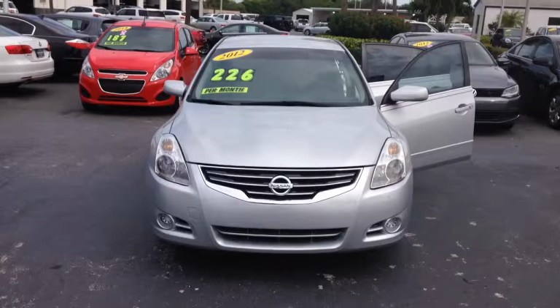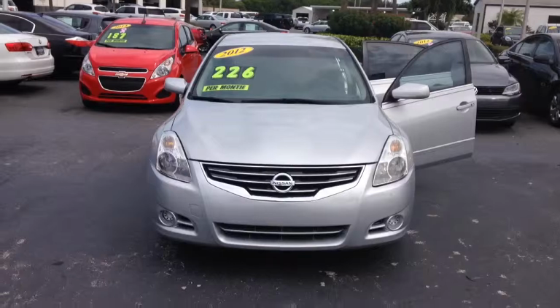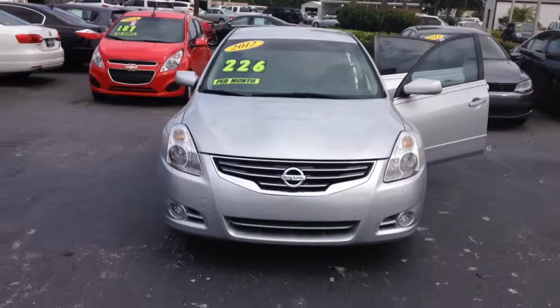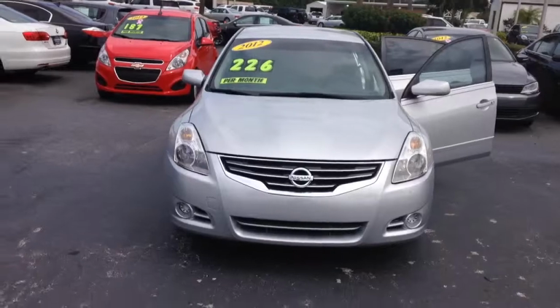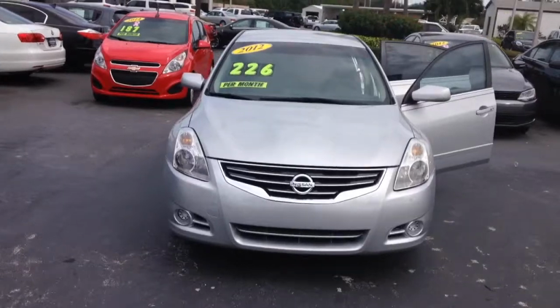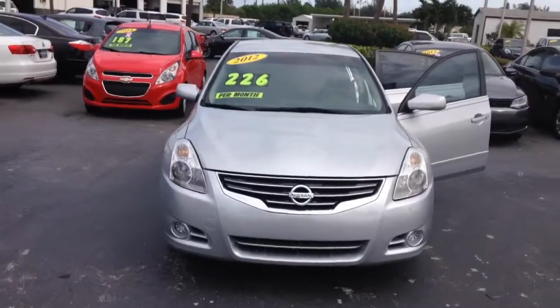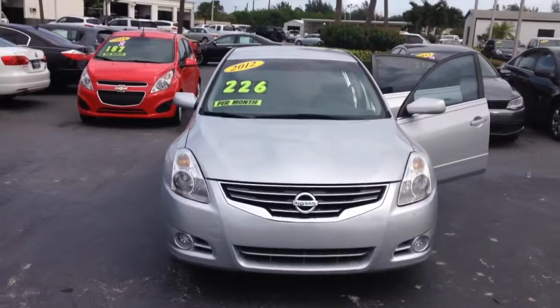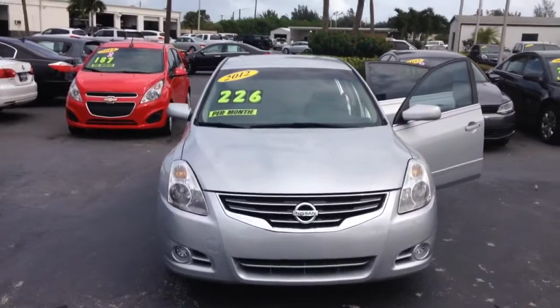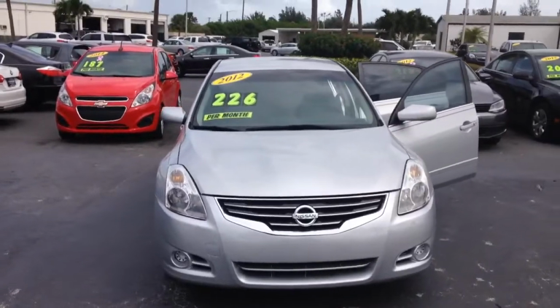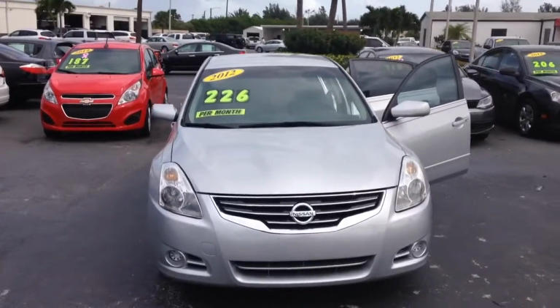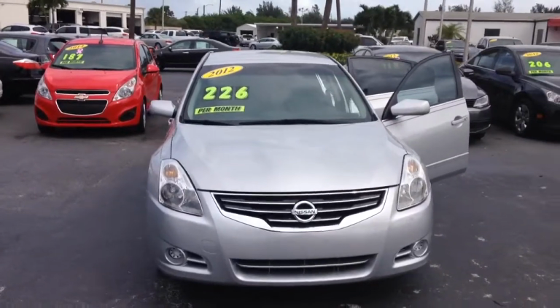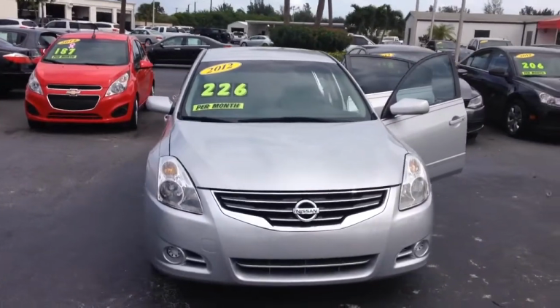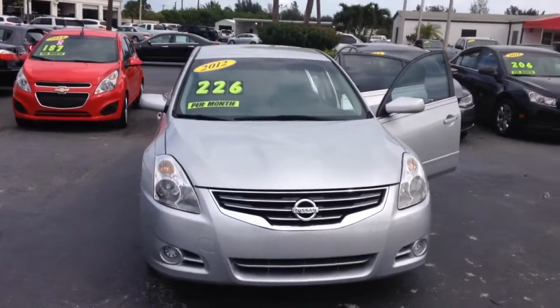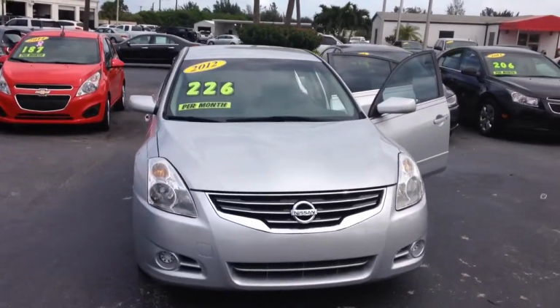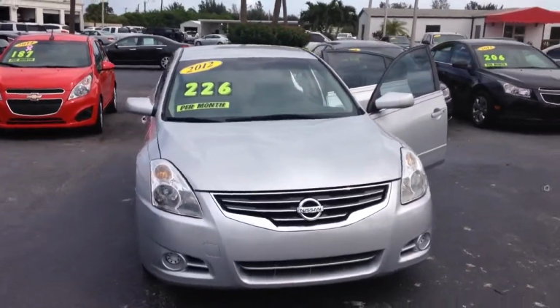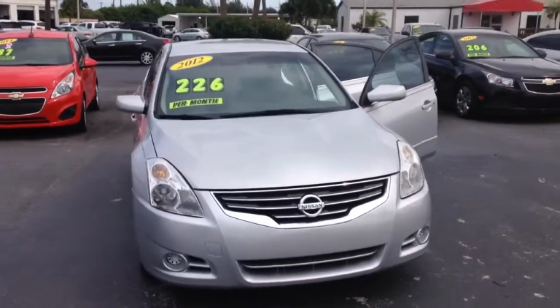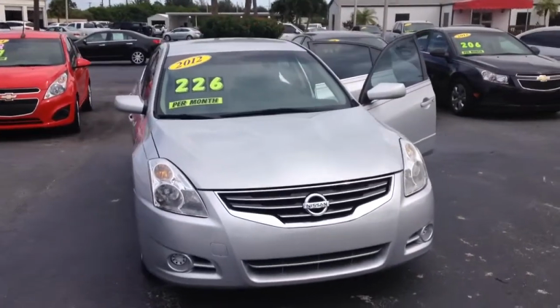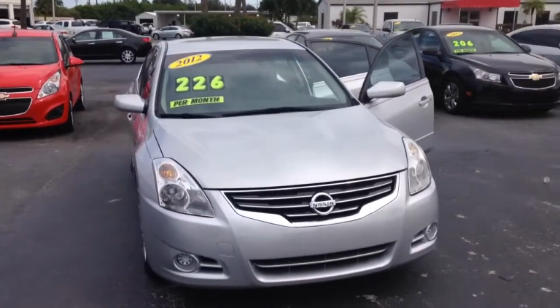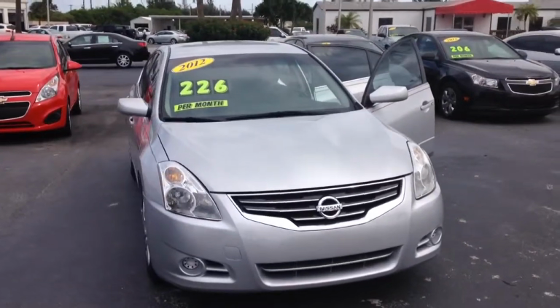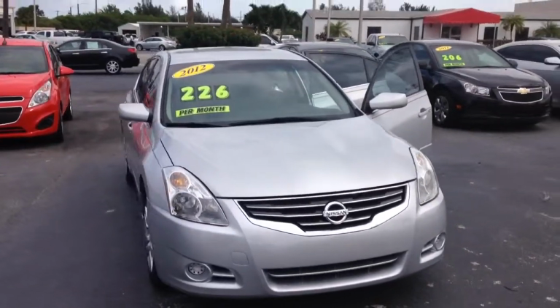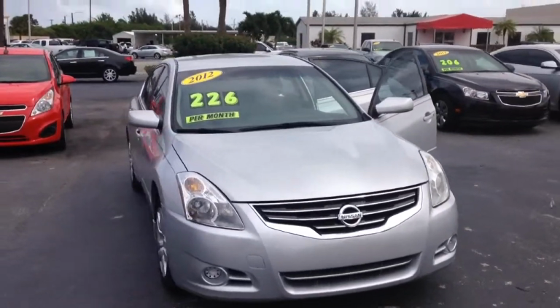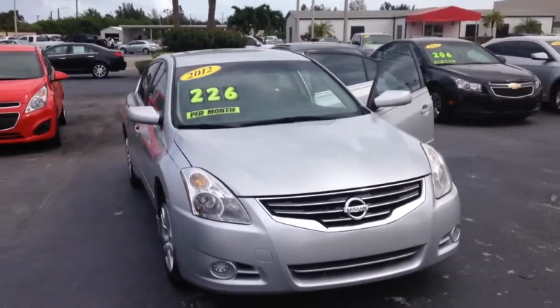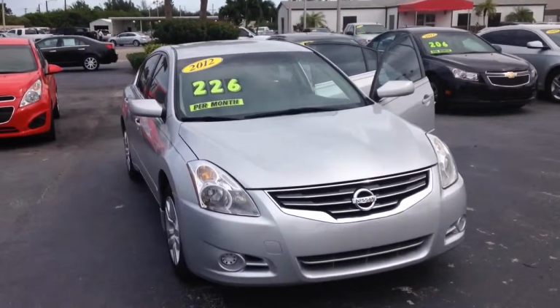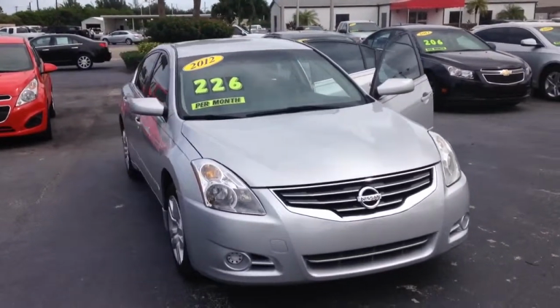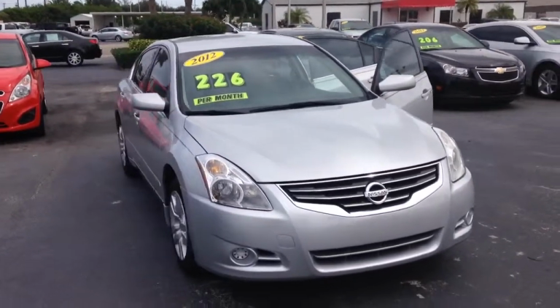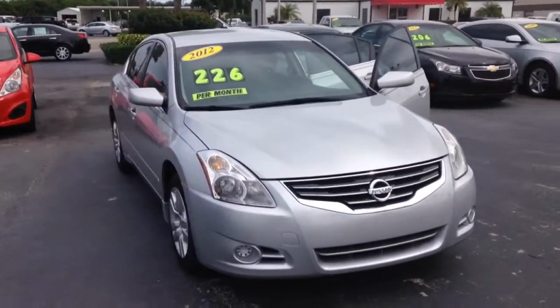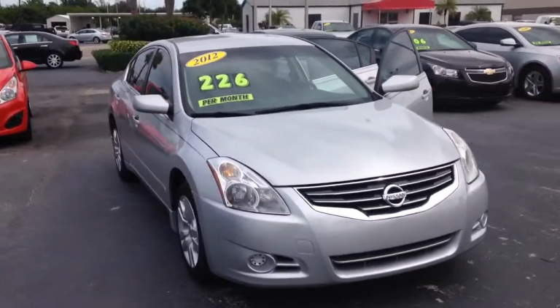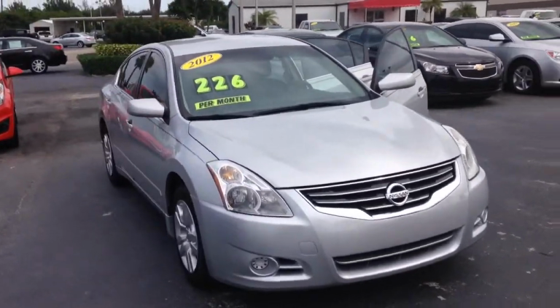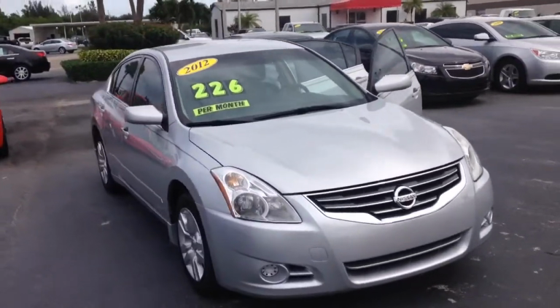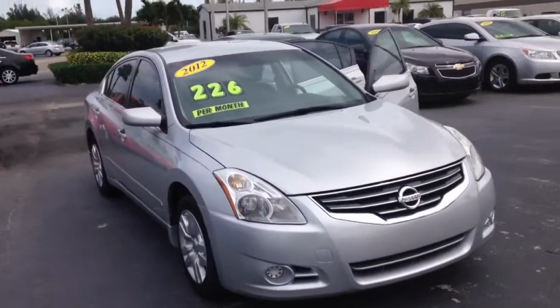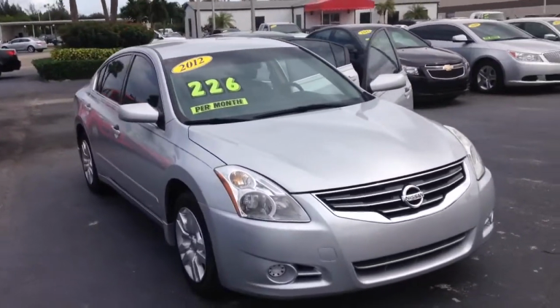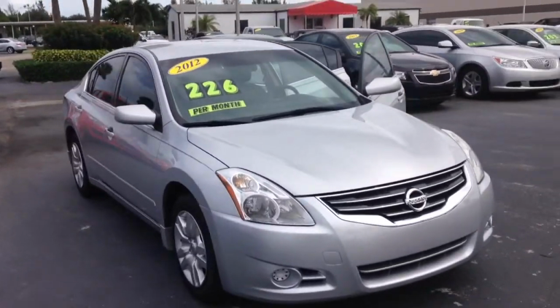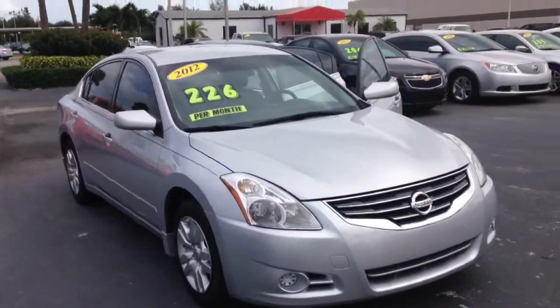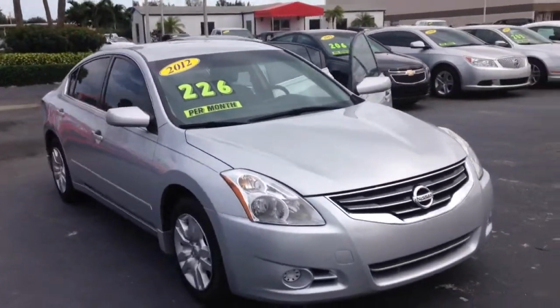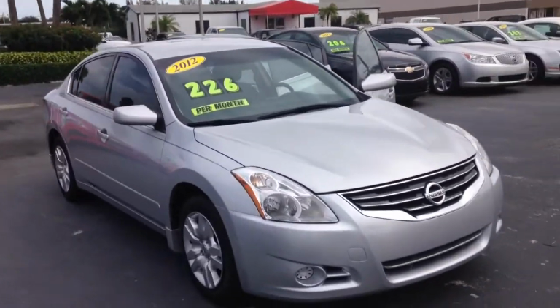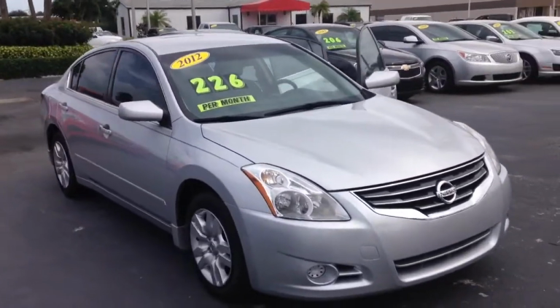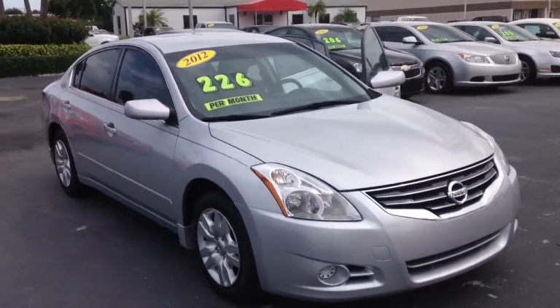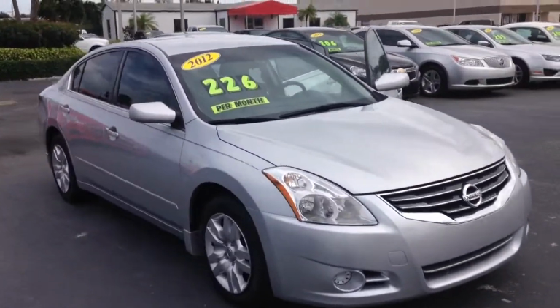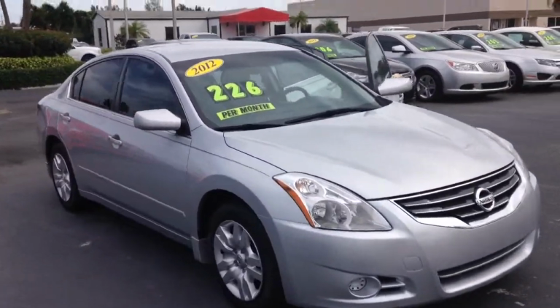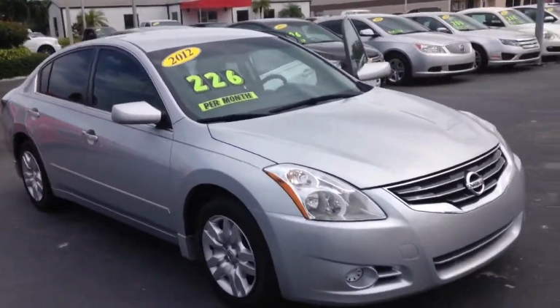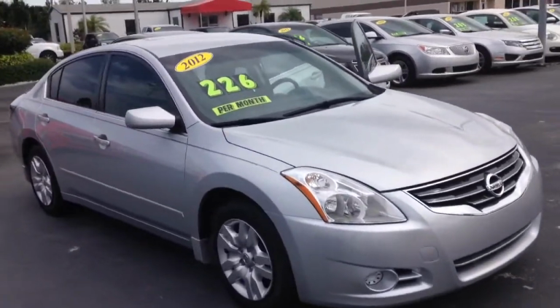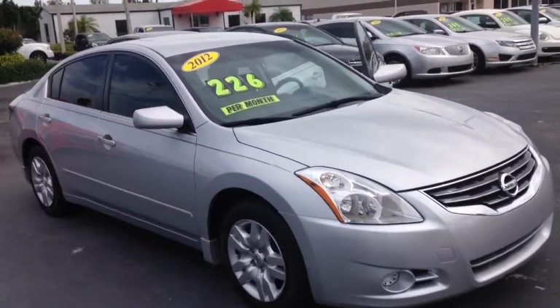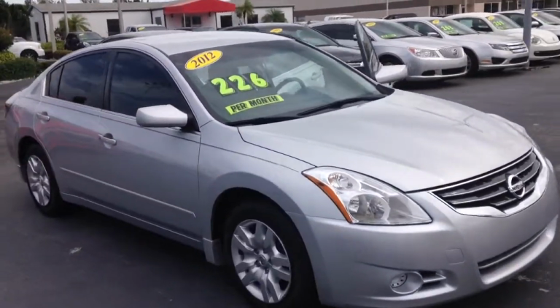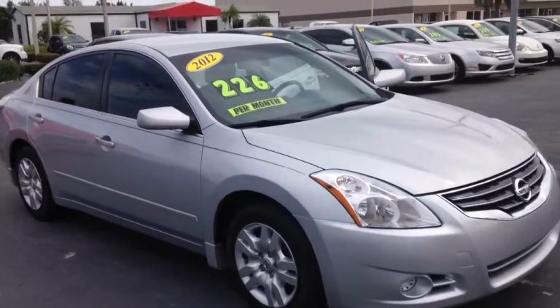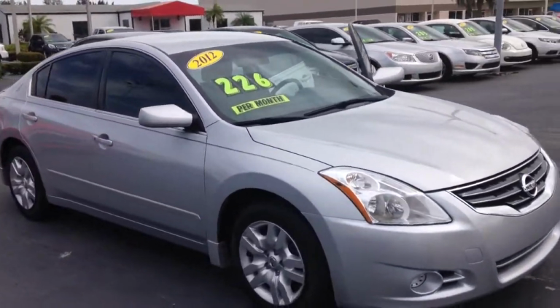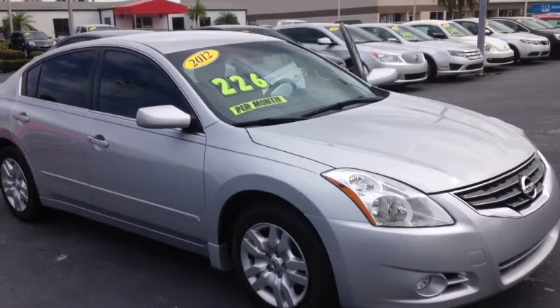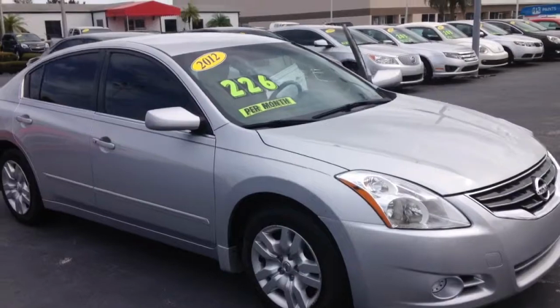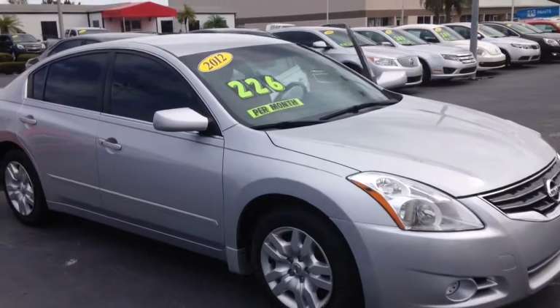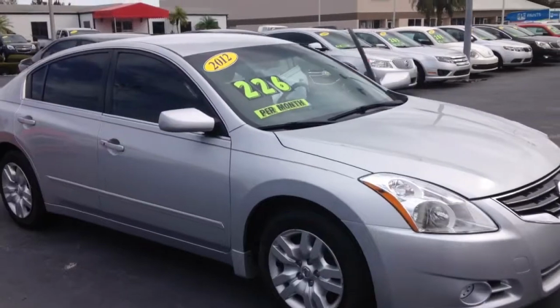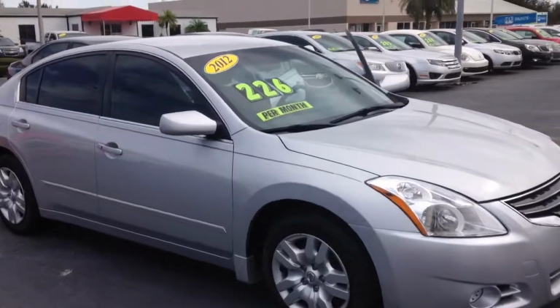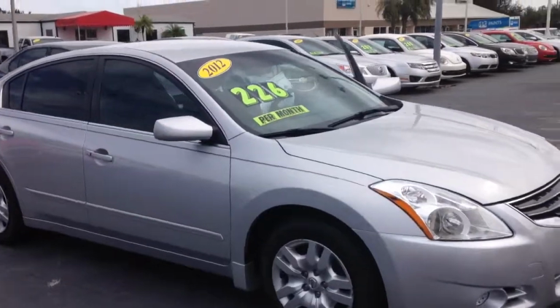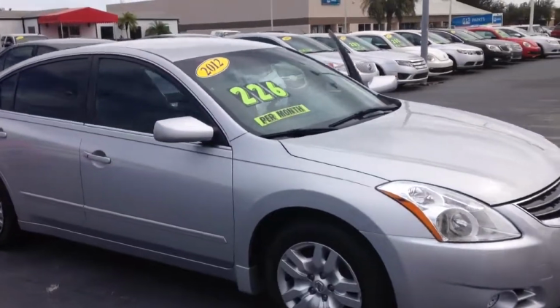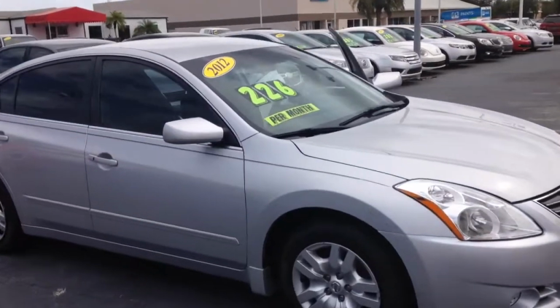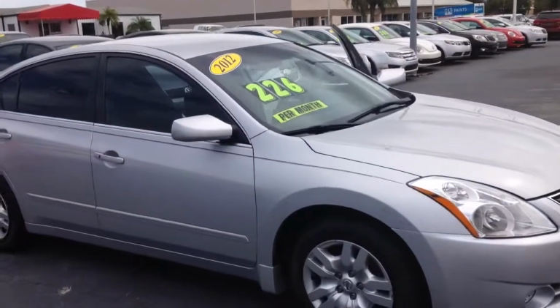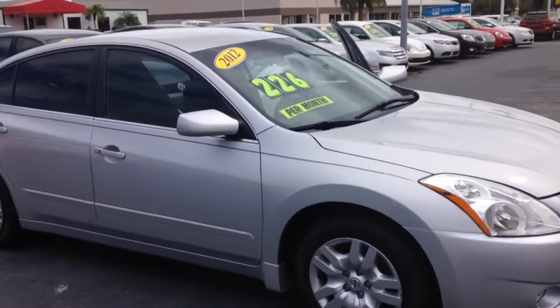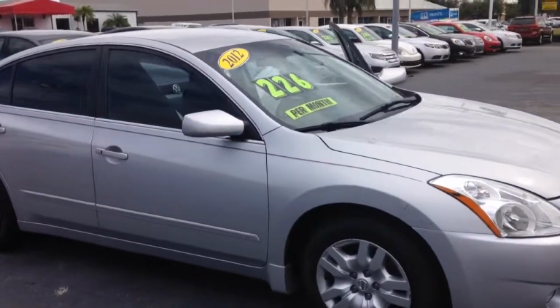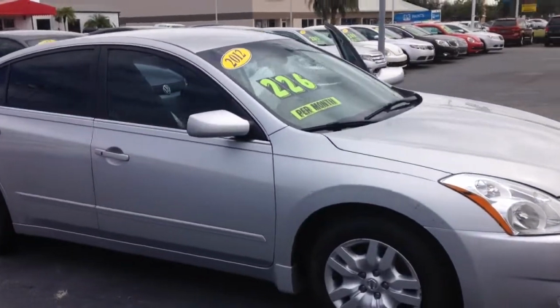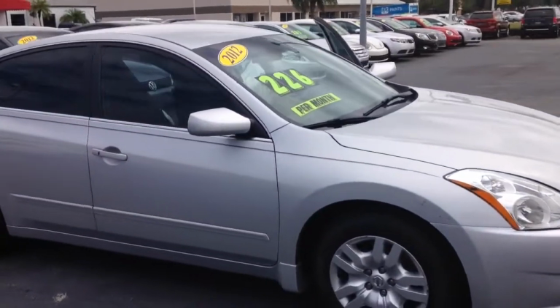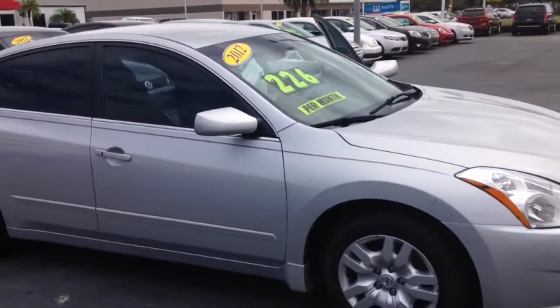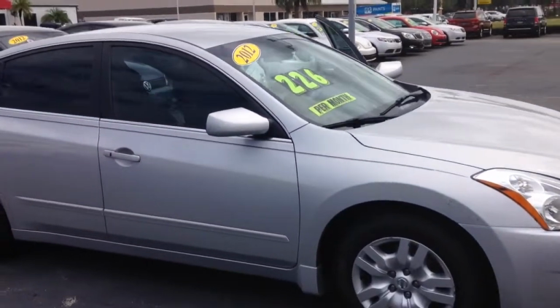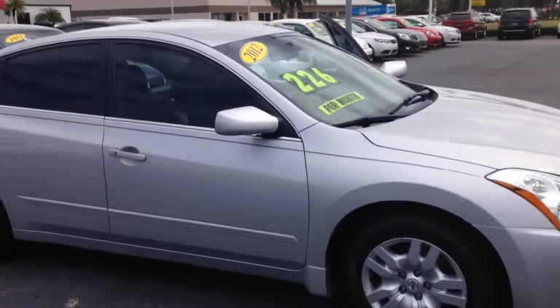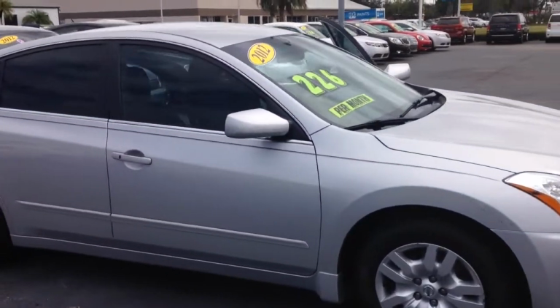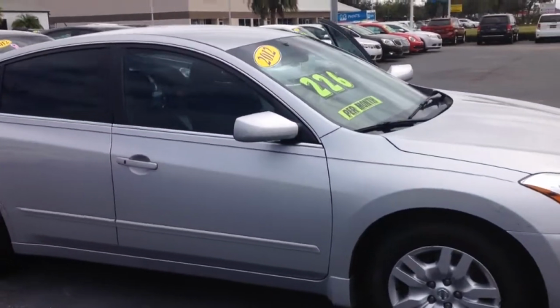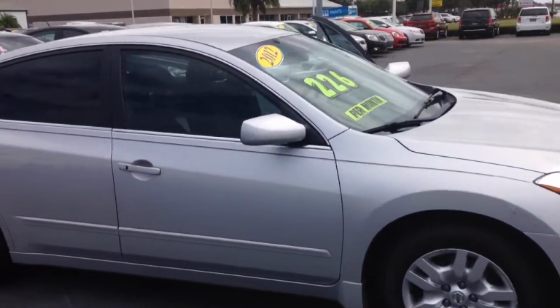Hello, my name is John Lee from Quarles View of GMC. I just wanted to show you a real quick video. This is a 2012 Nissan Altima.